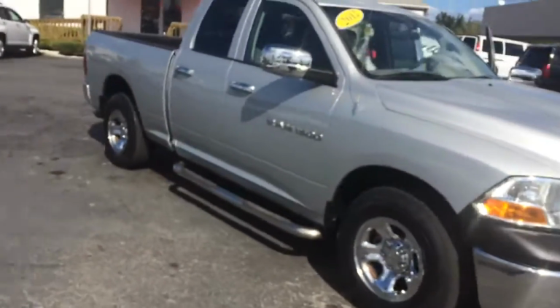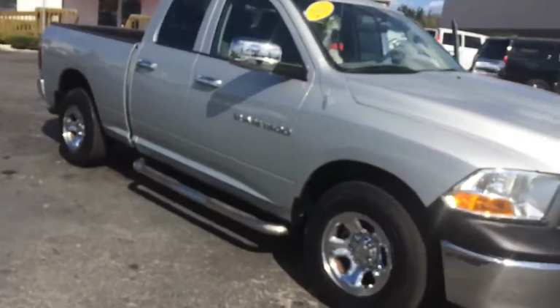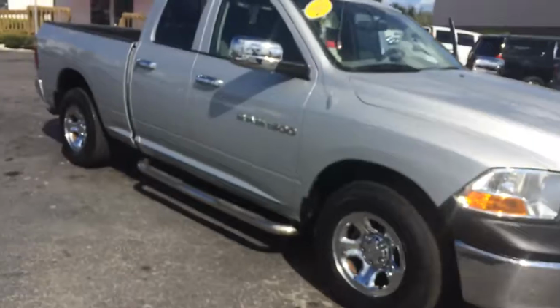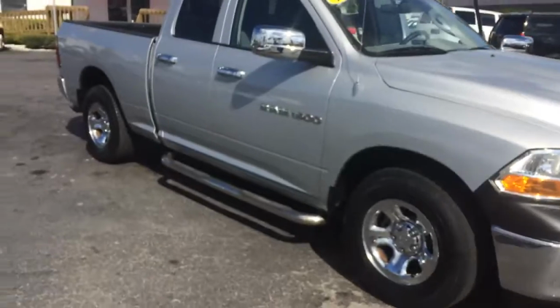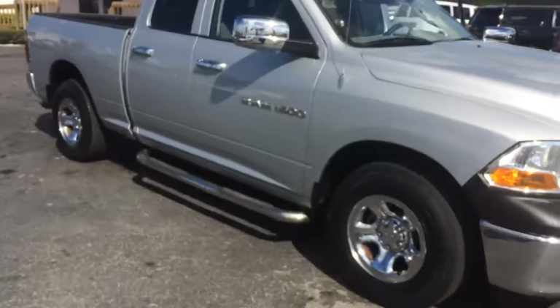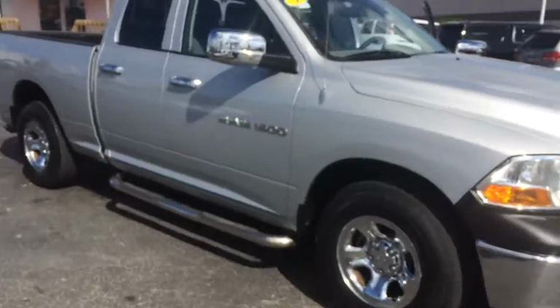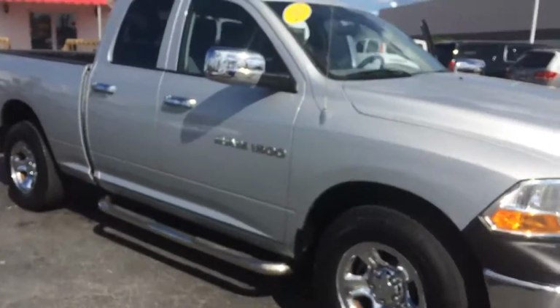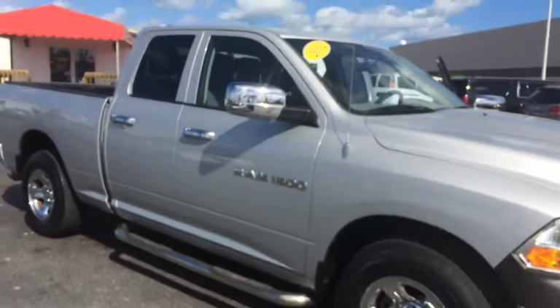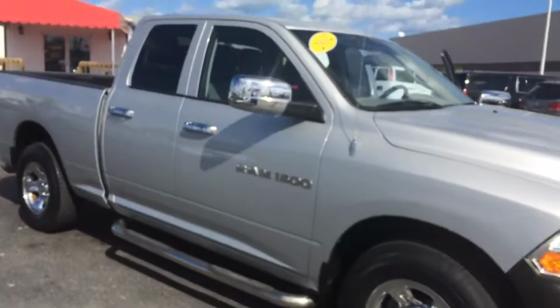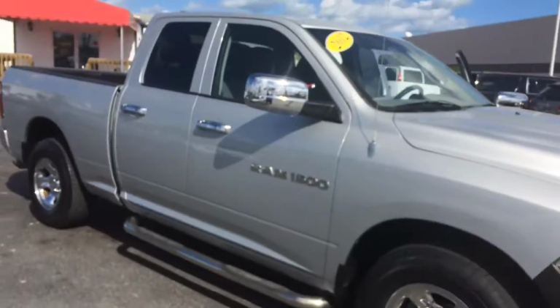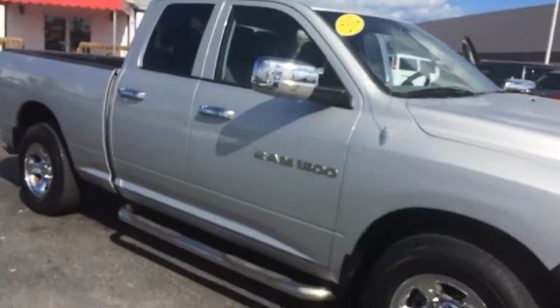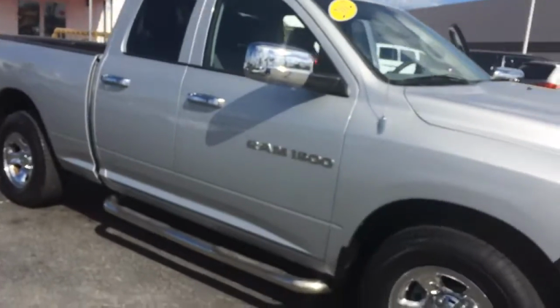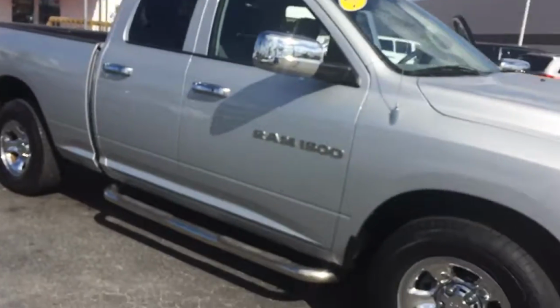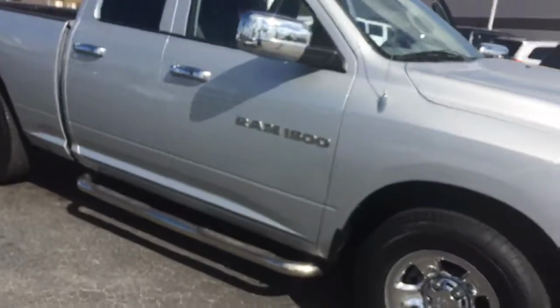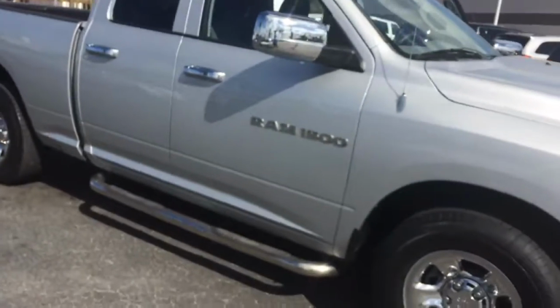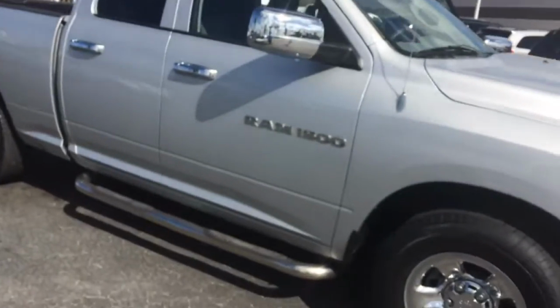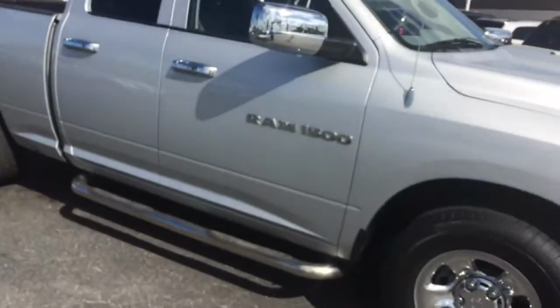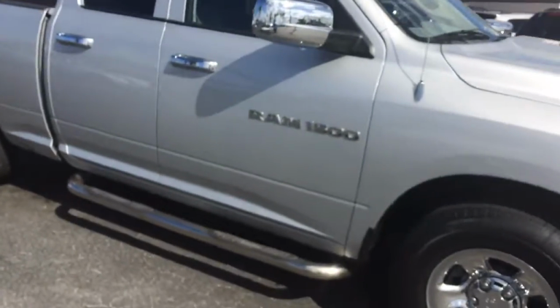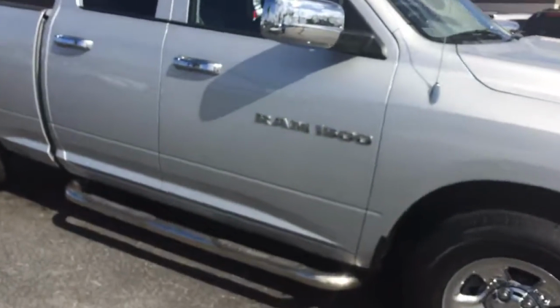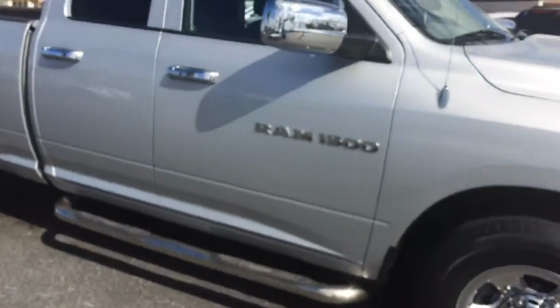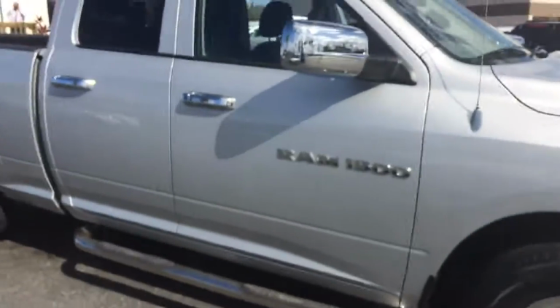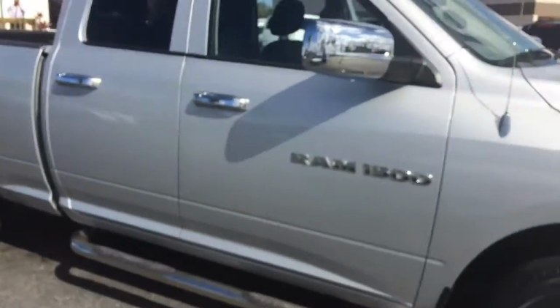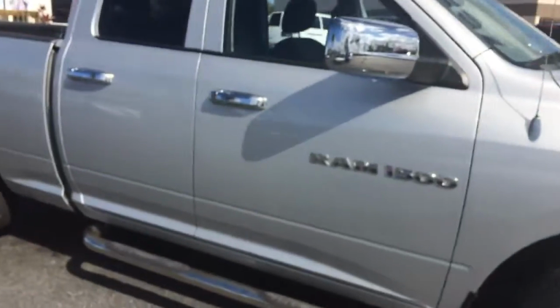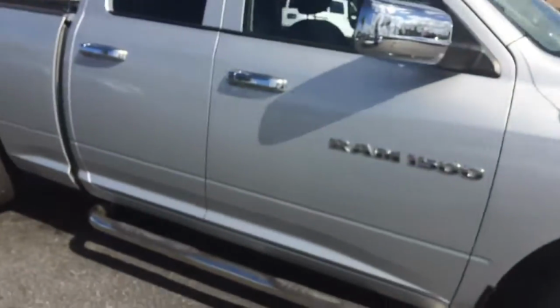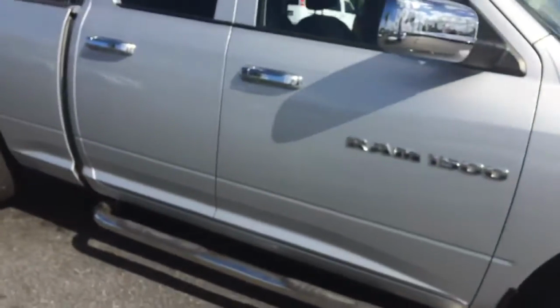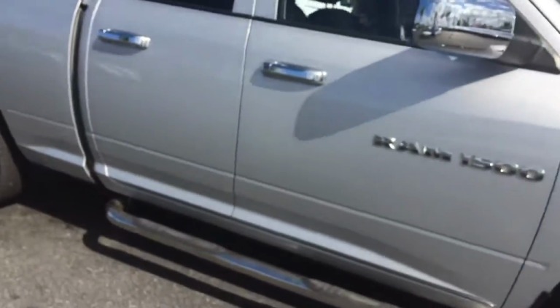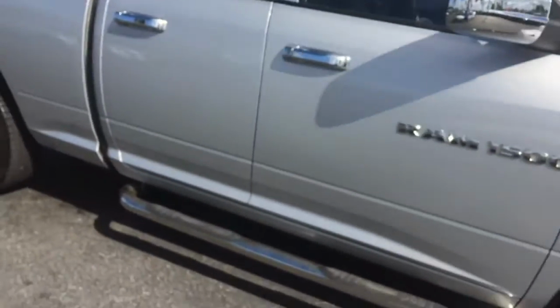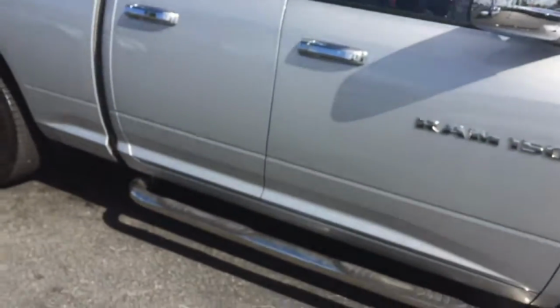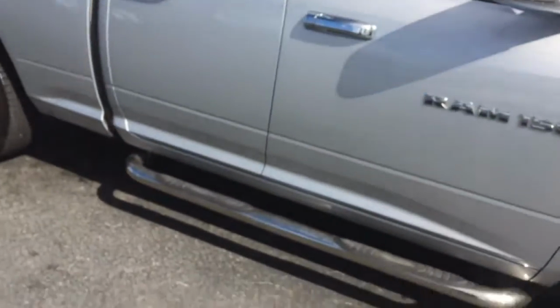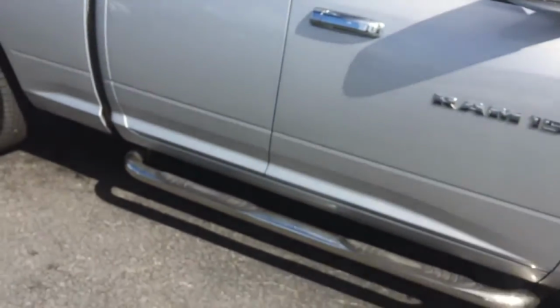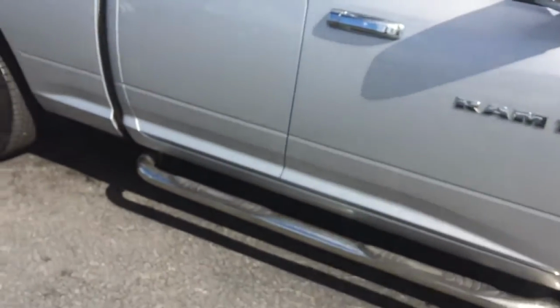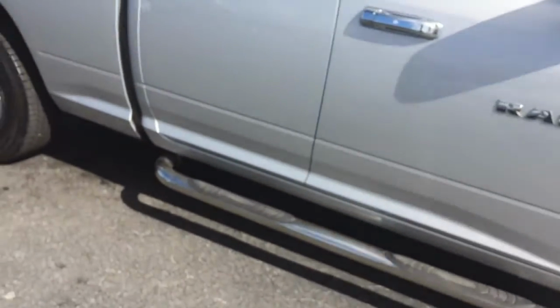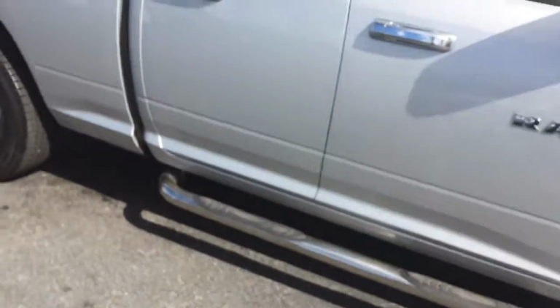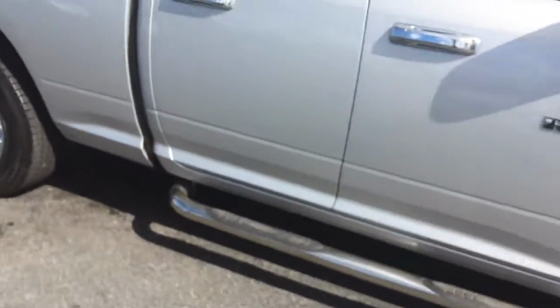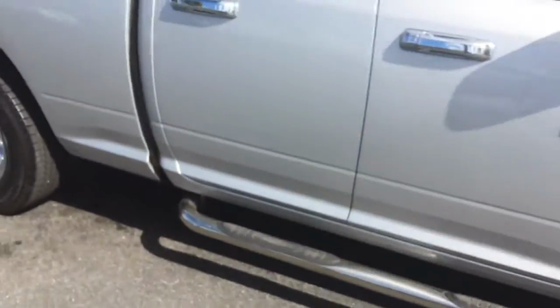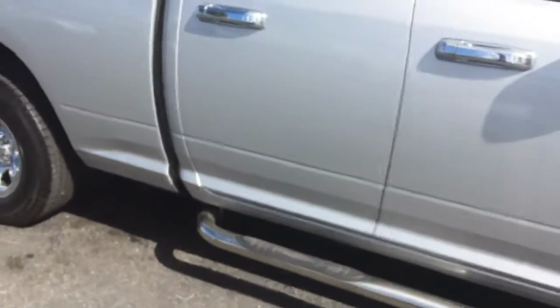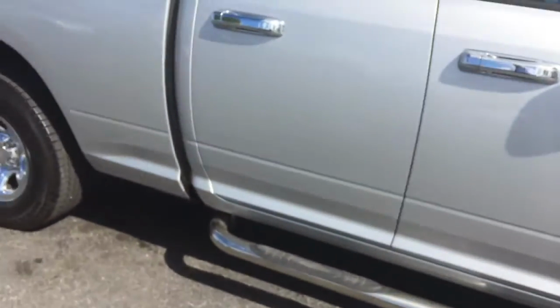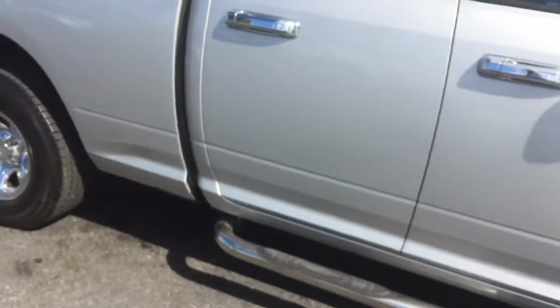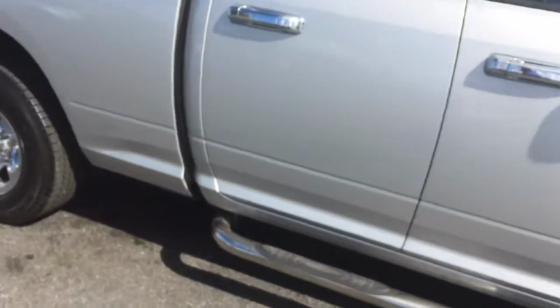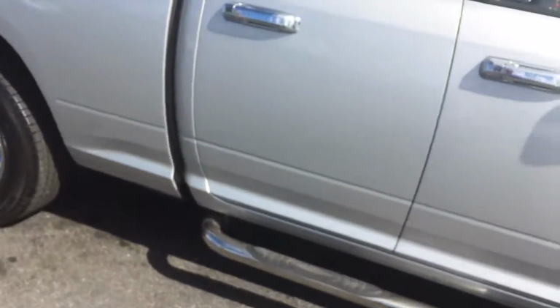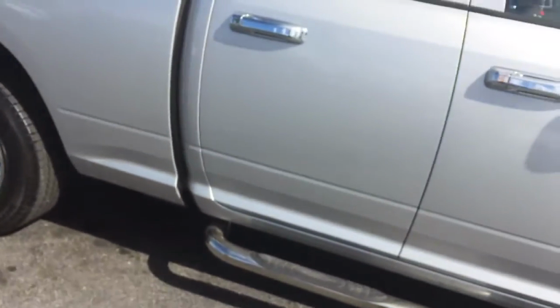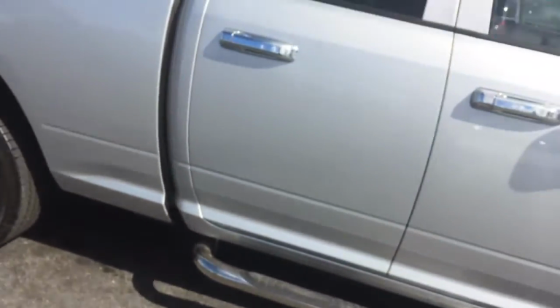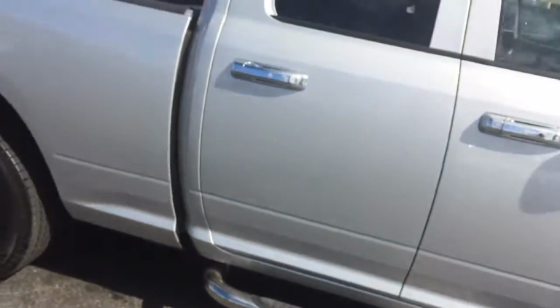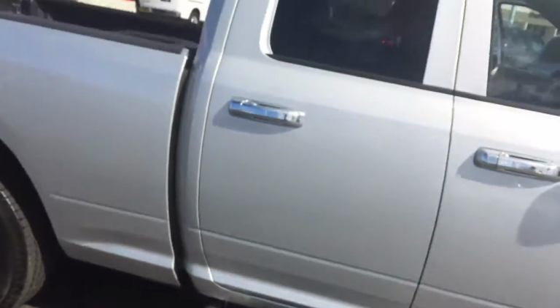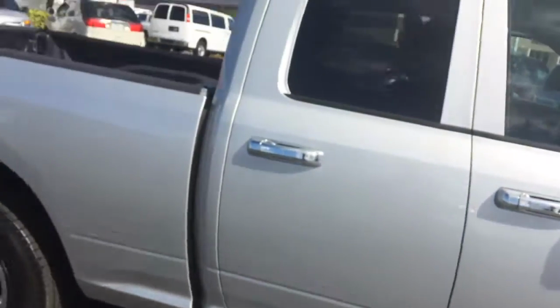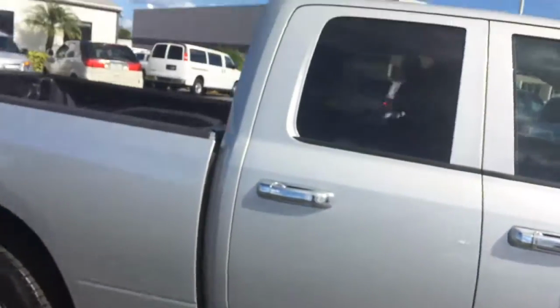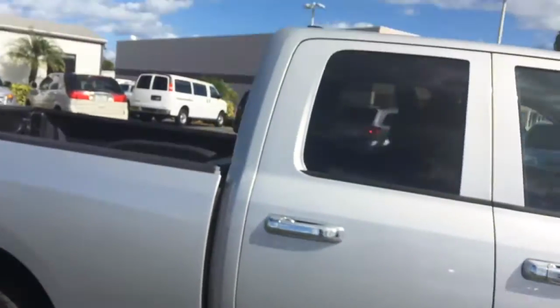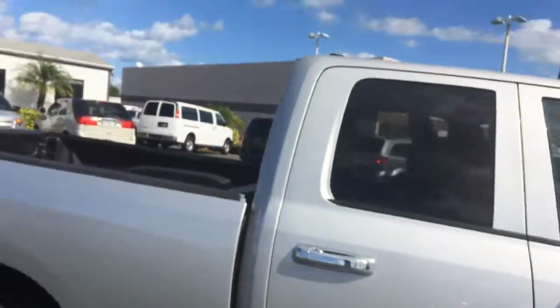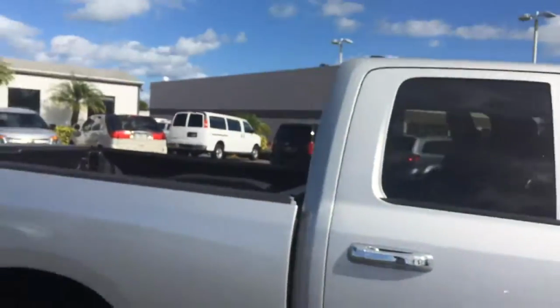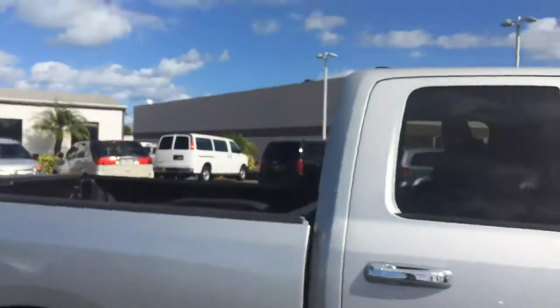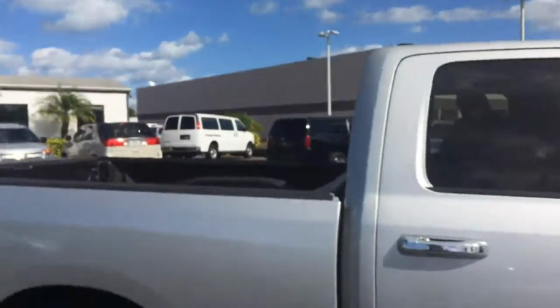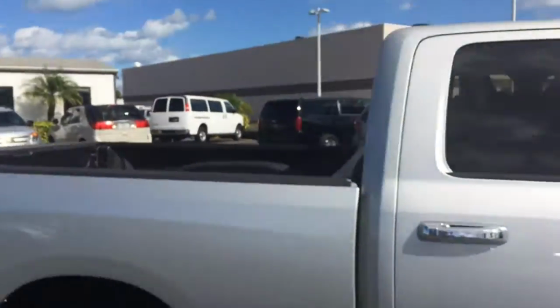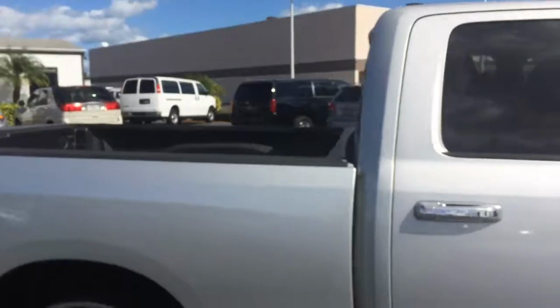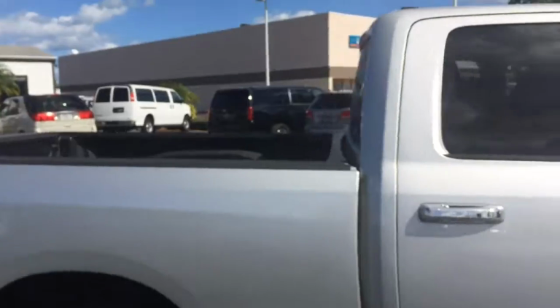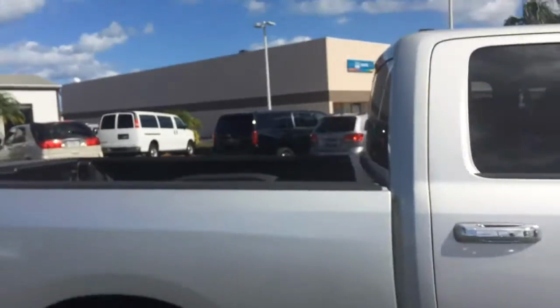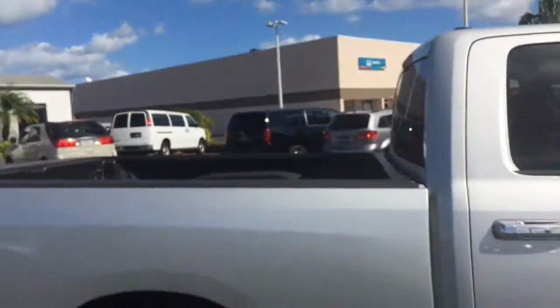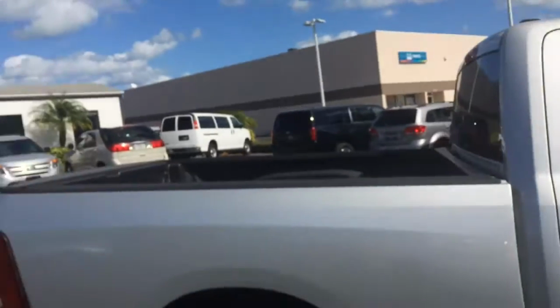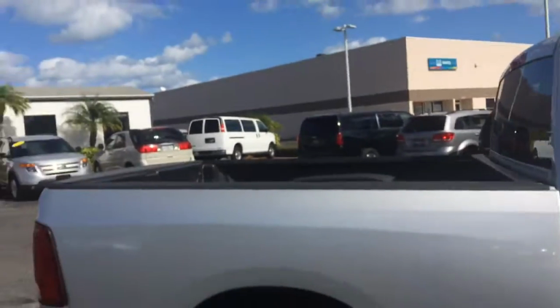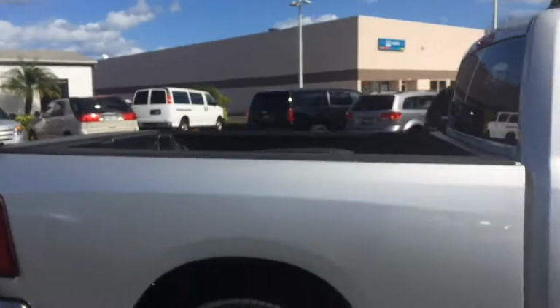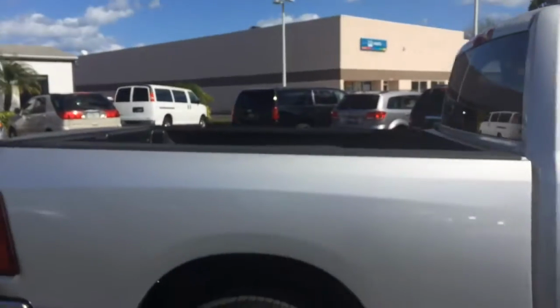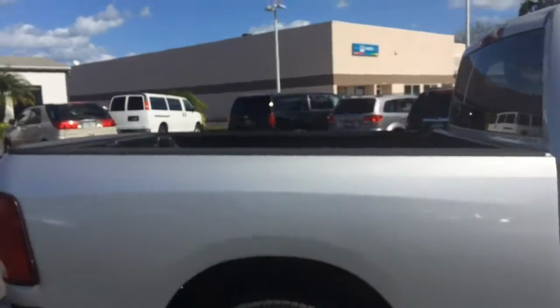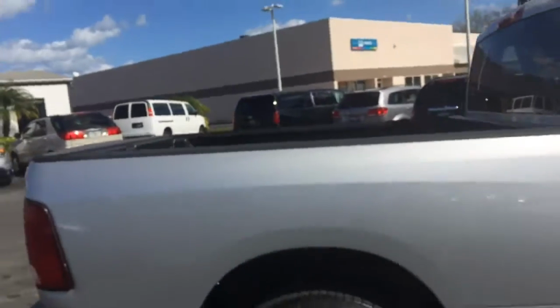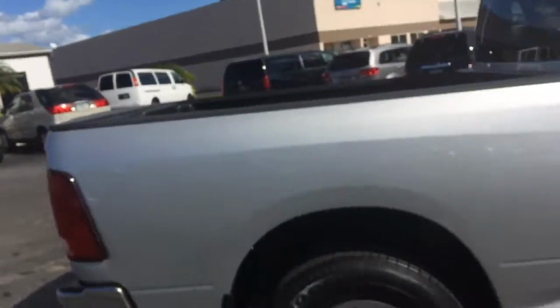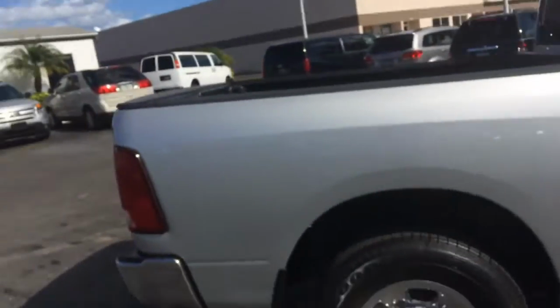As you can see, it has the nice chrome wheels on it. It does have the steps and chrome door handles.